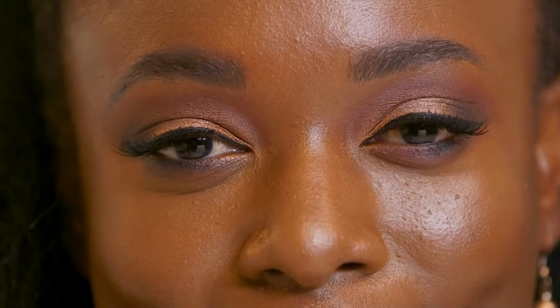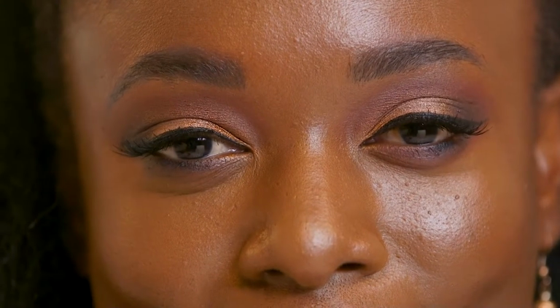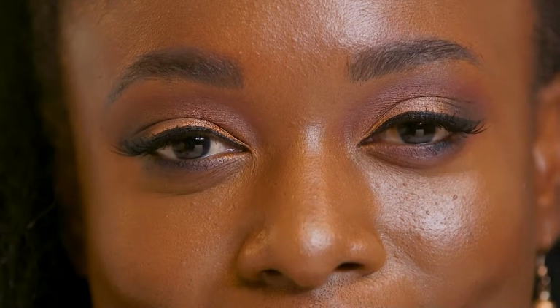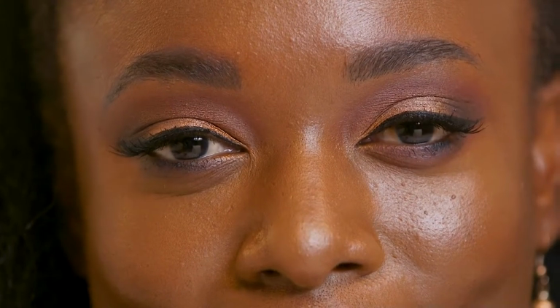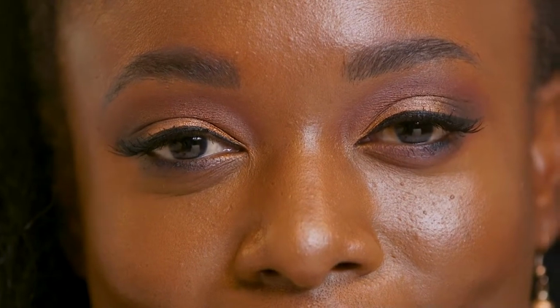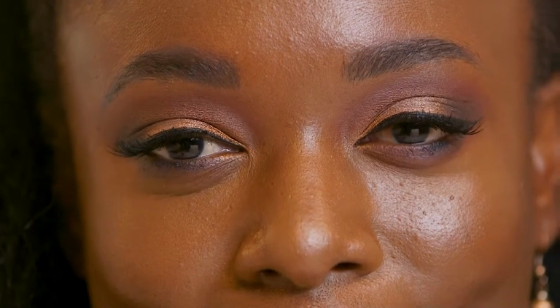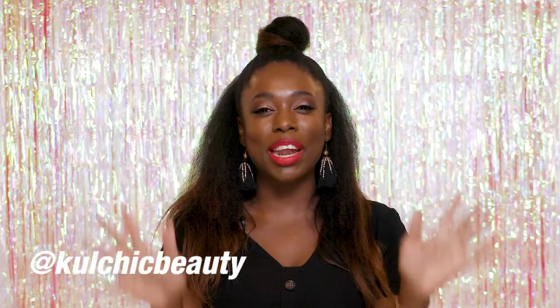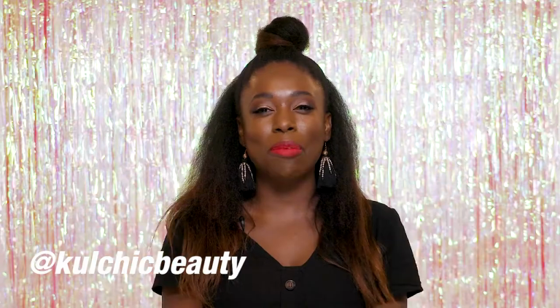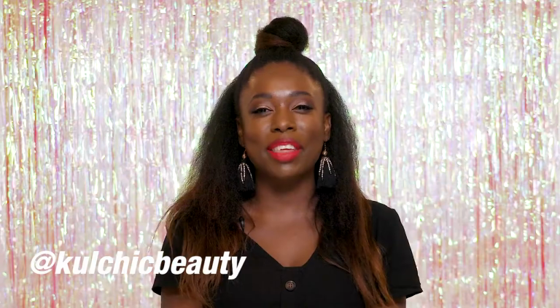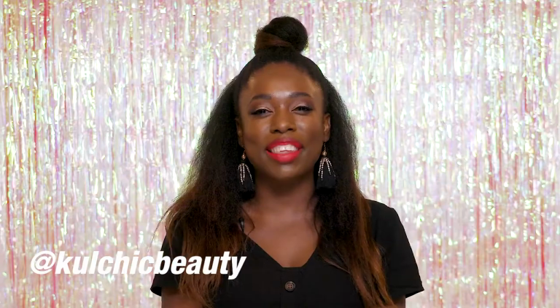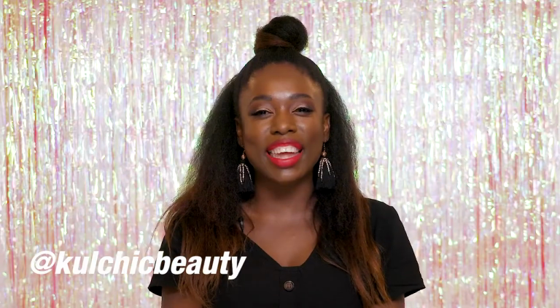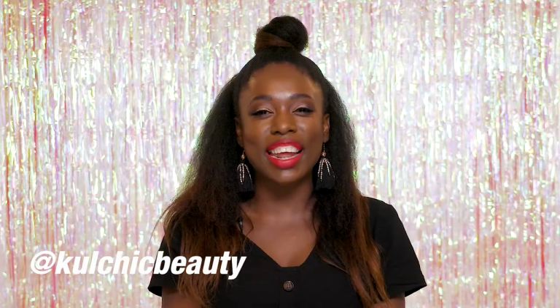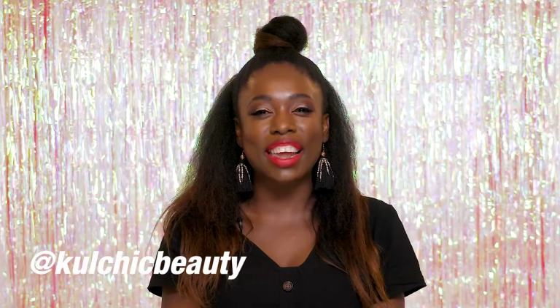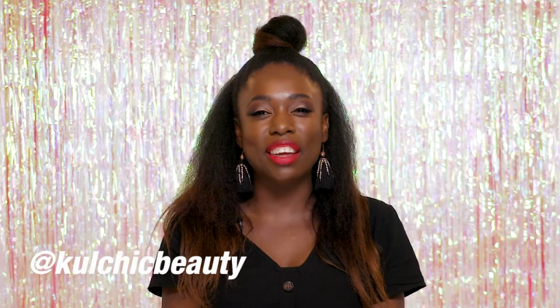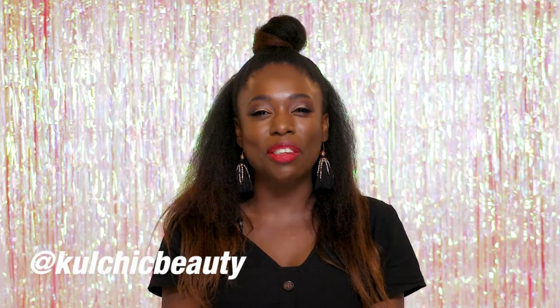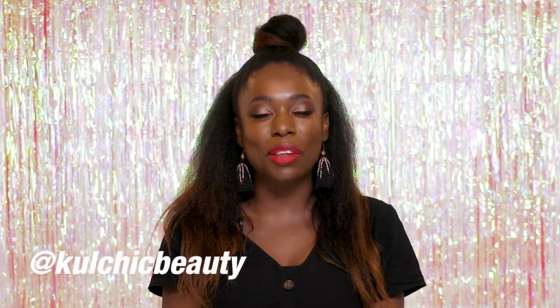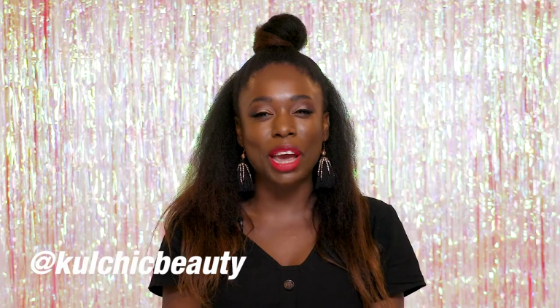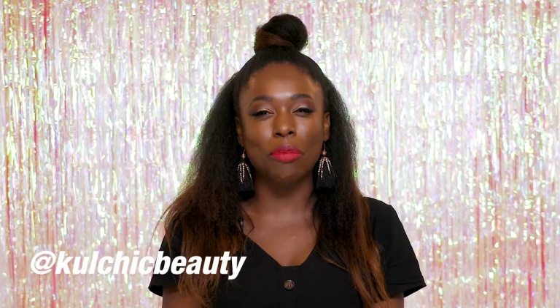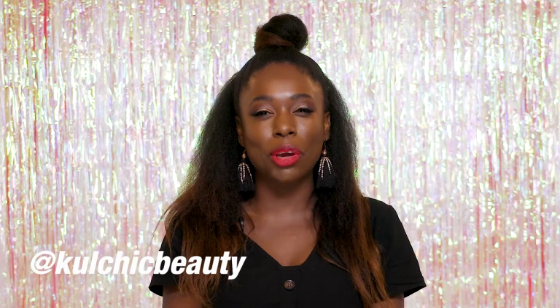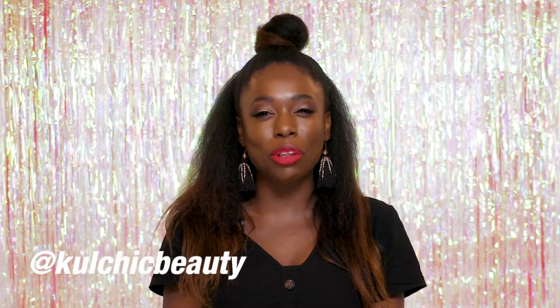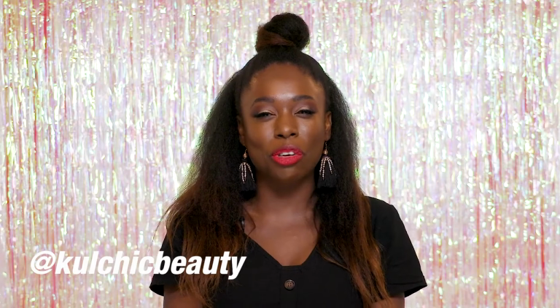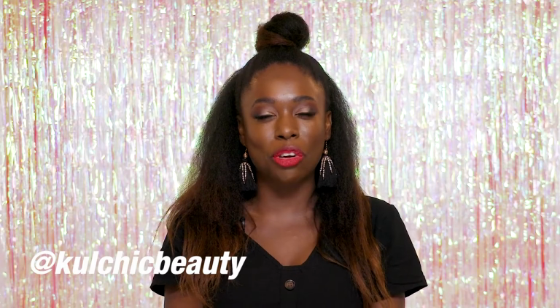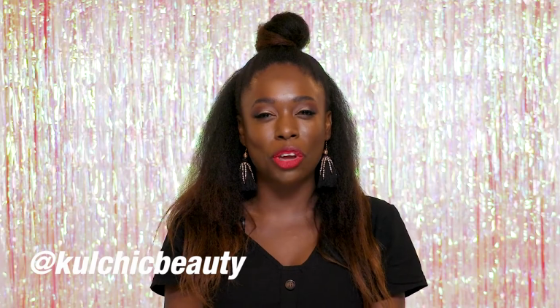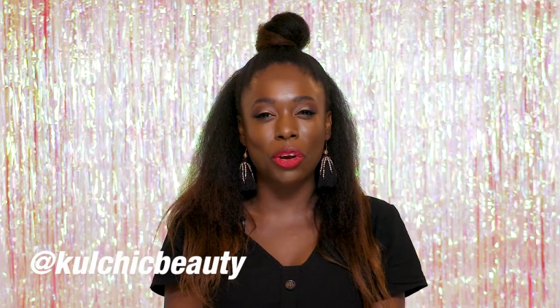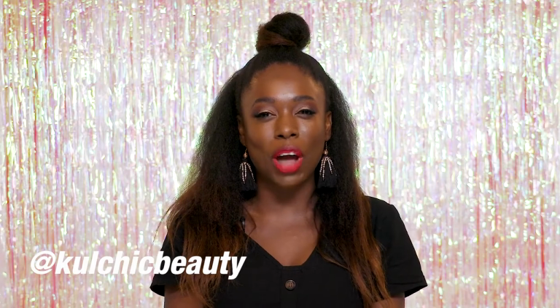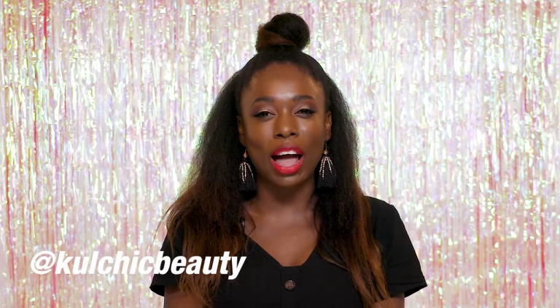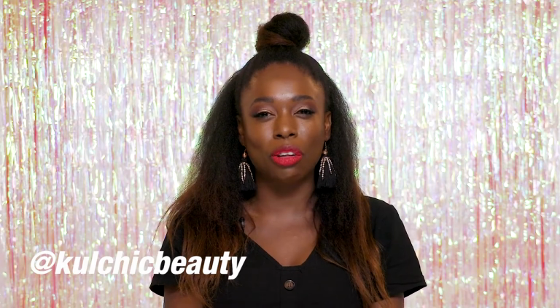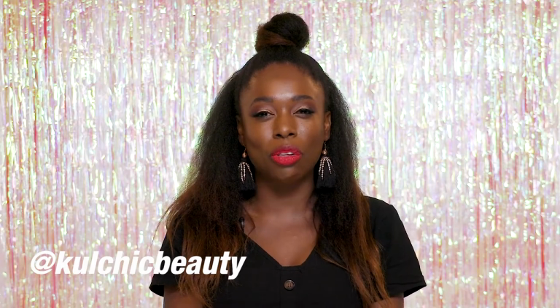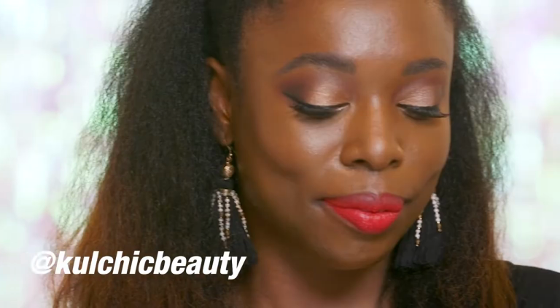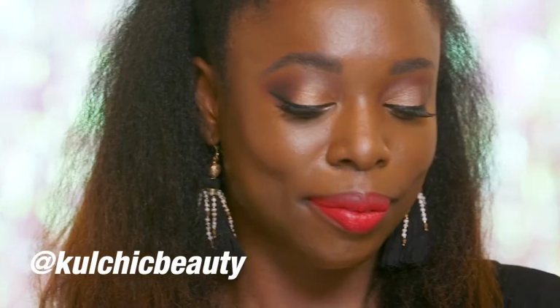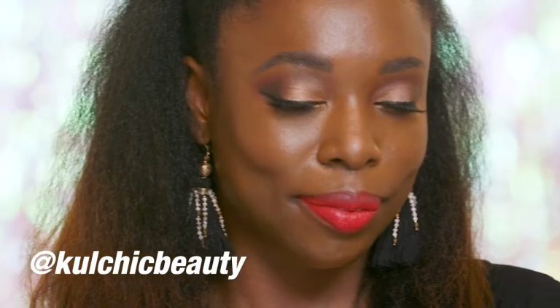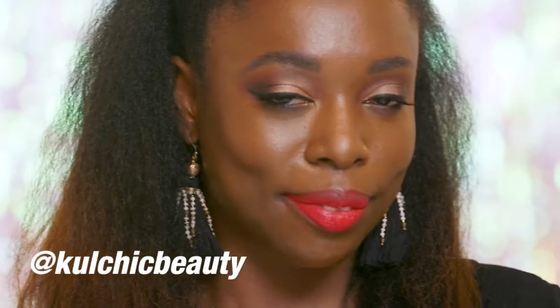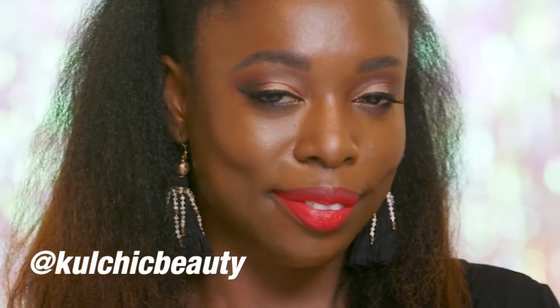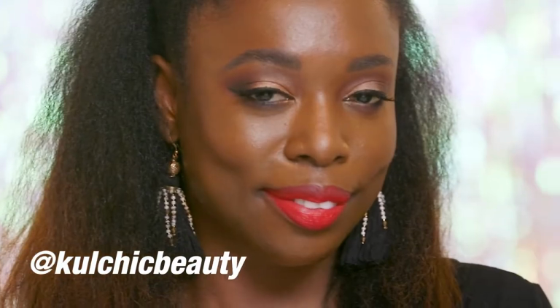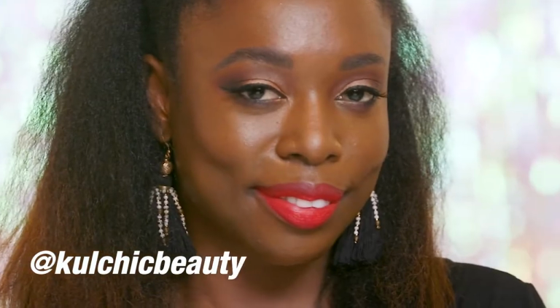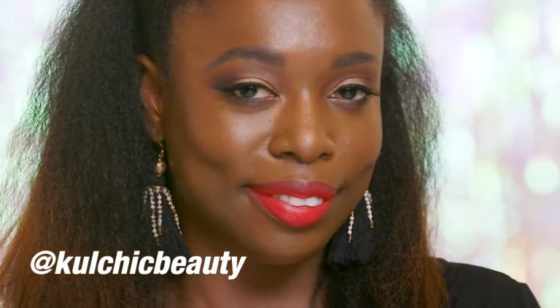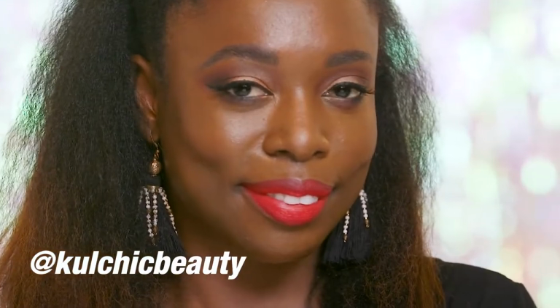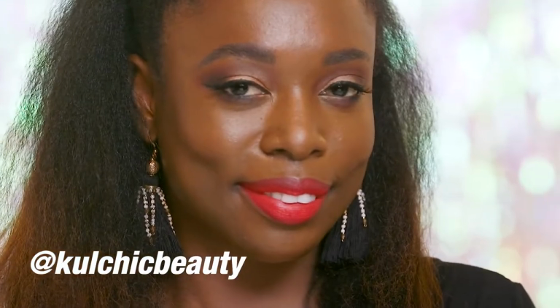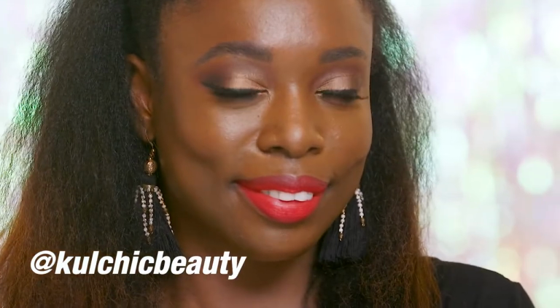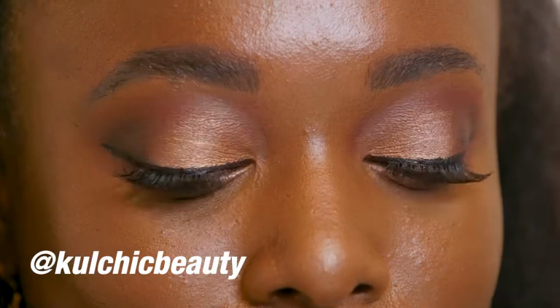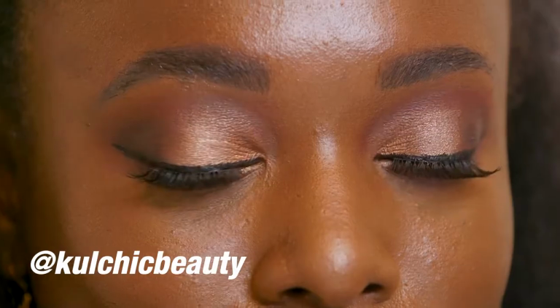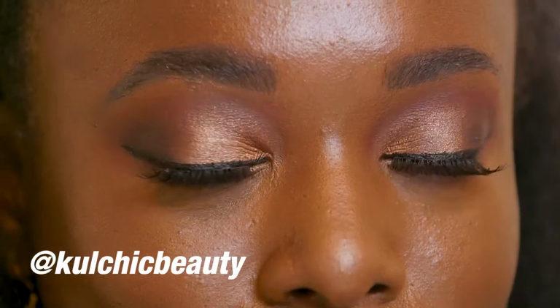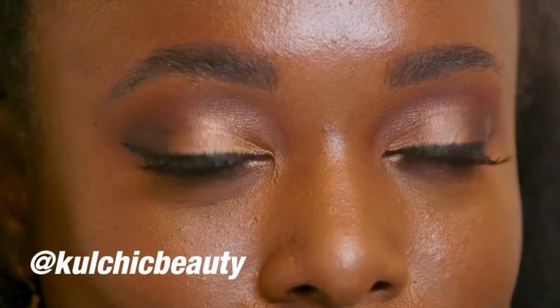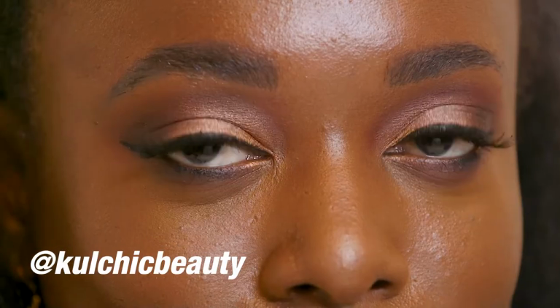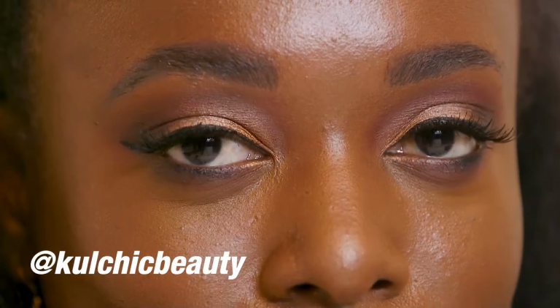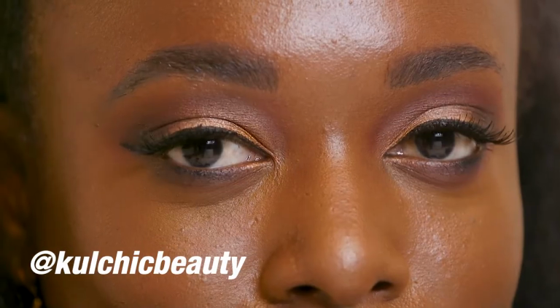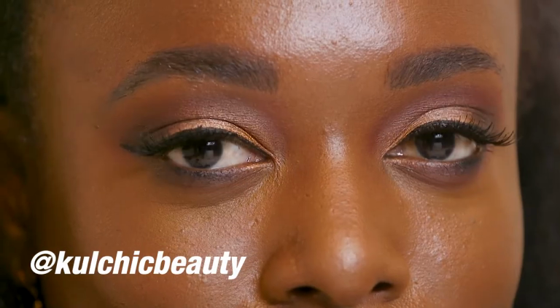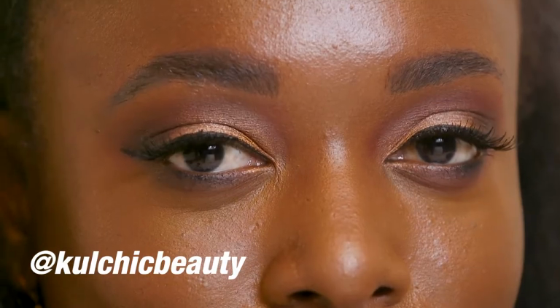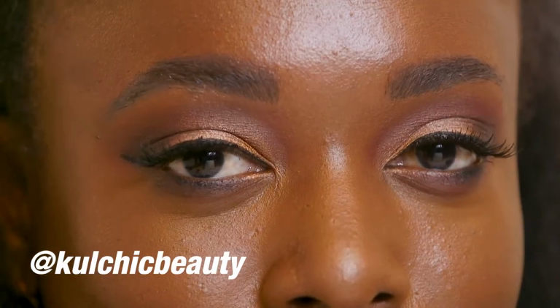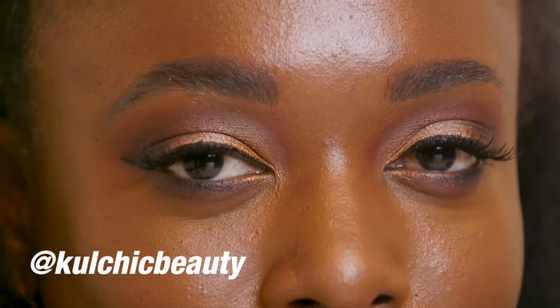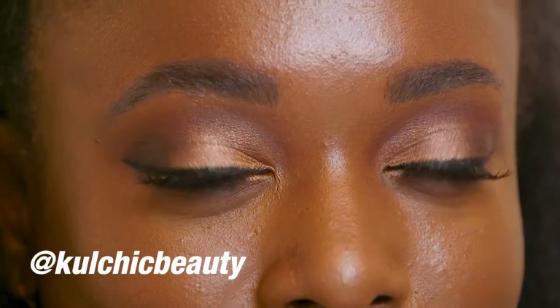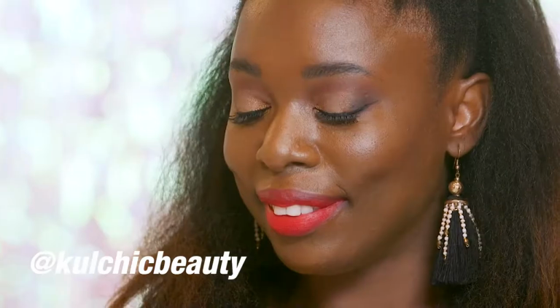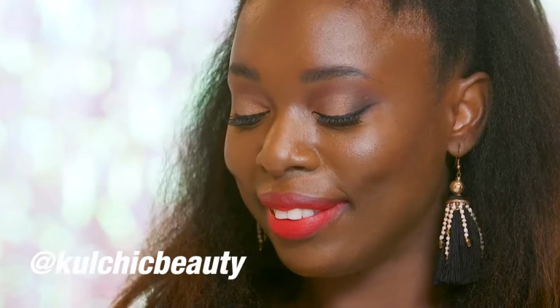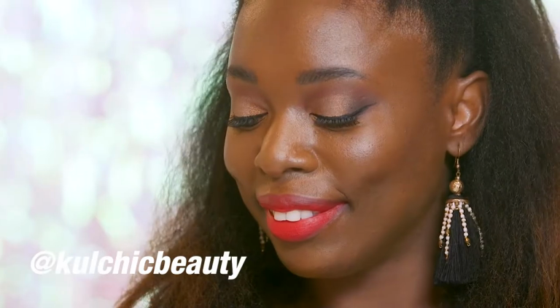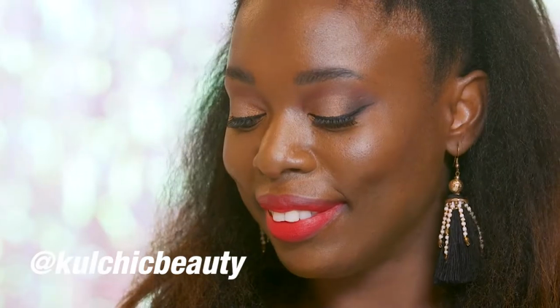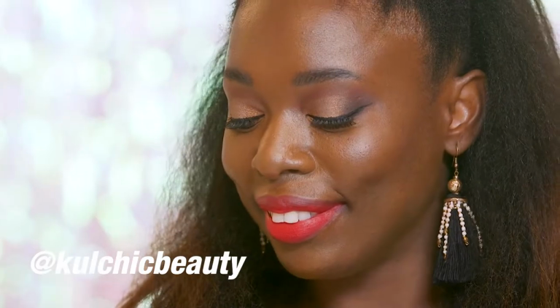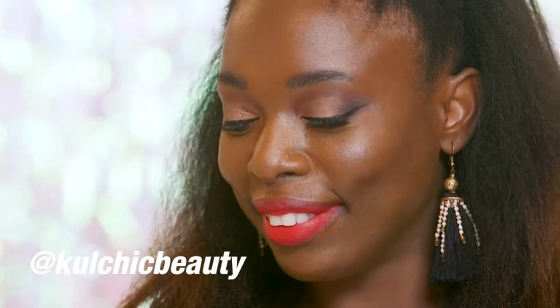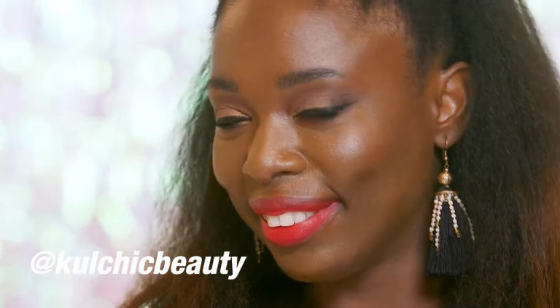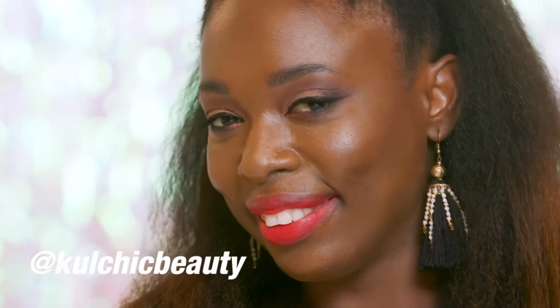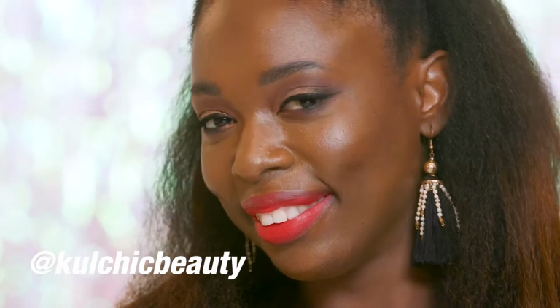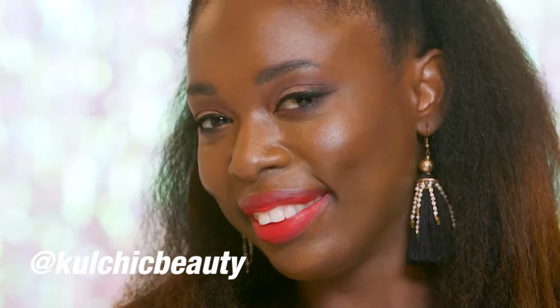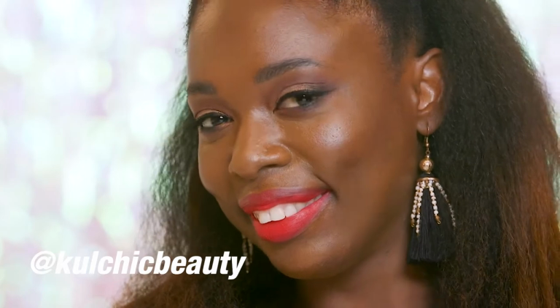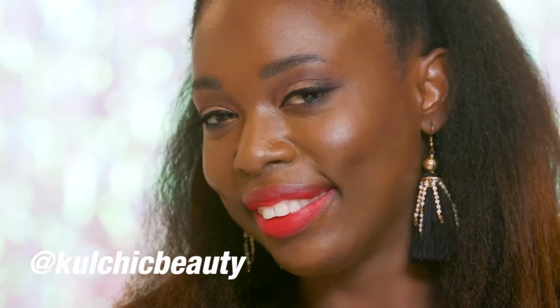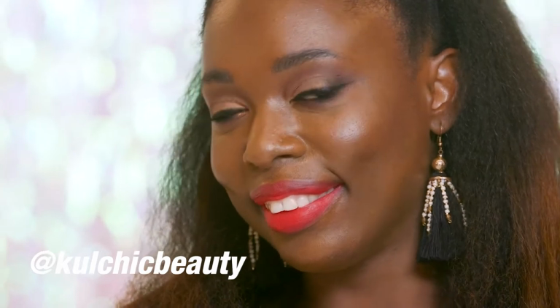Hi, my name is Neela. Today I'm going to show you how to create this gorgeous gold smoky look, perfect for Christmas.